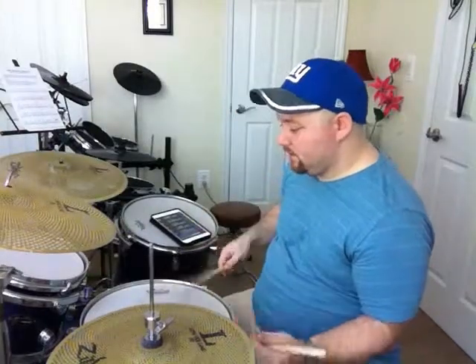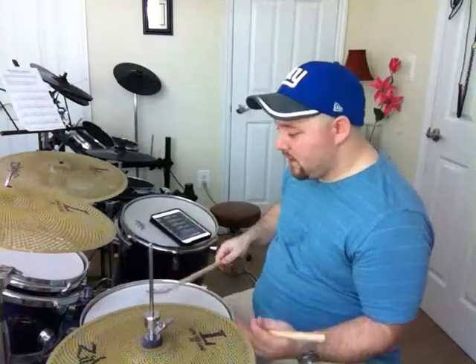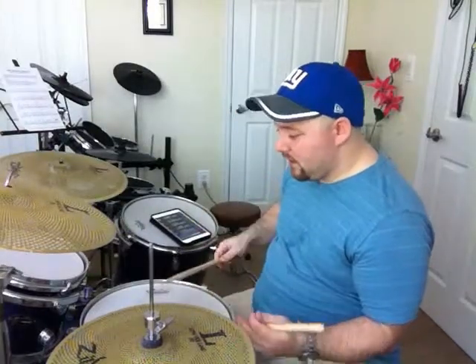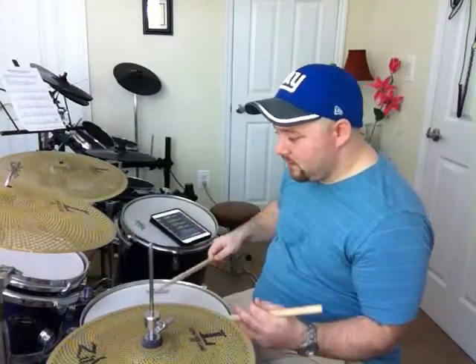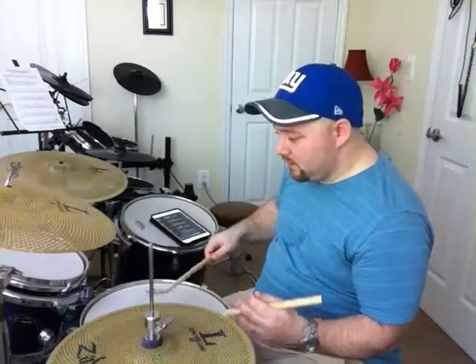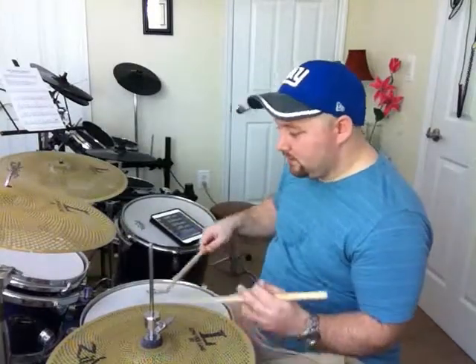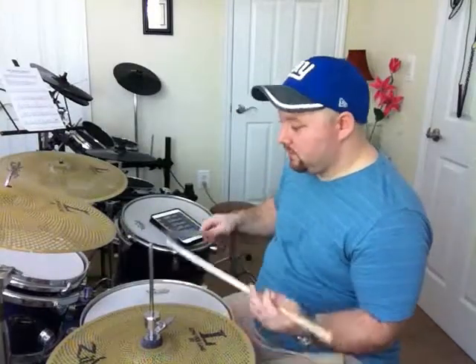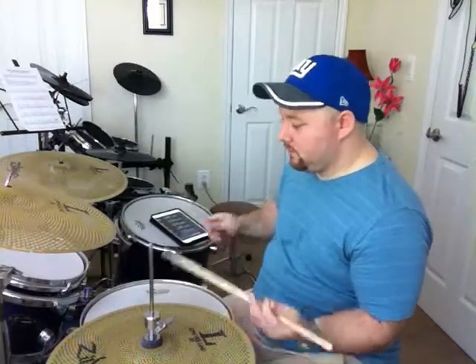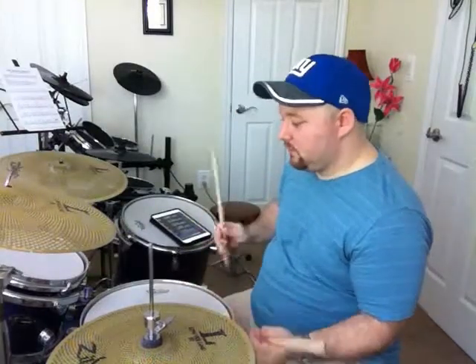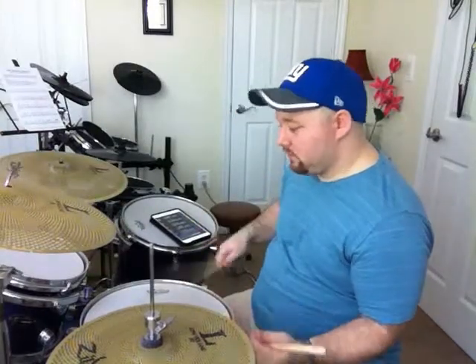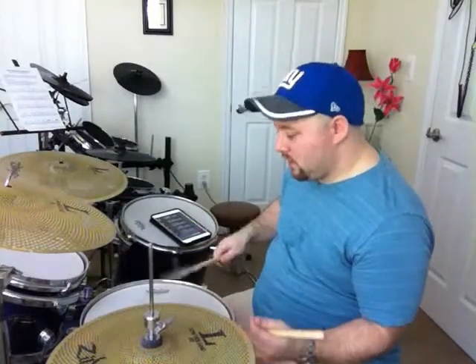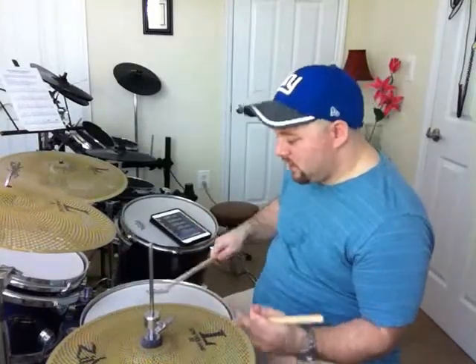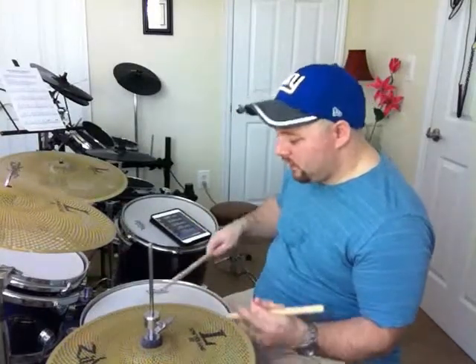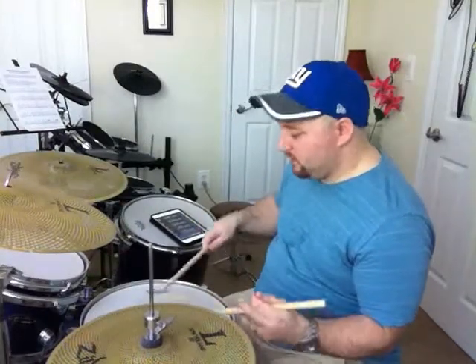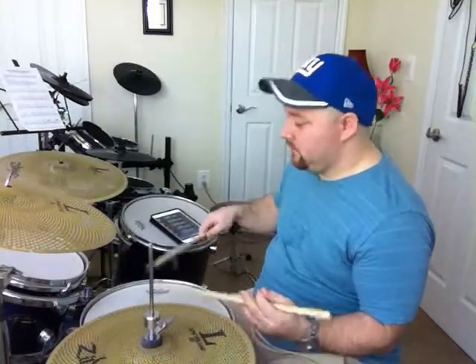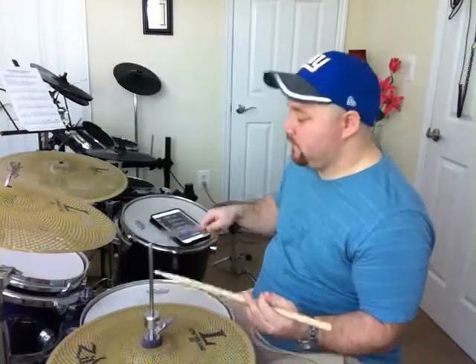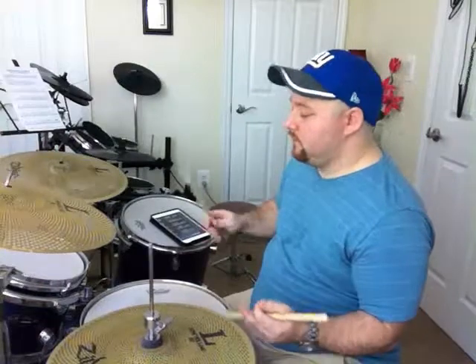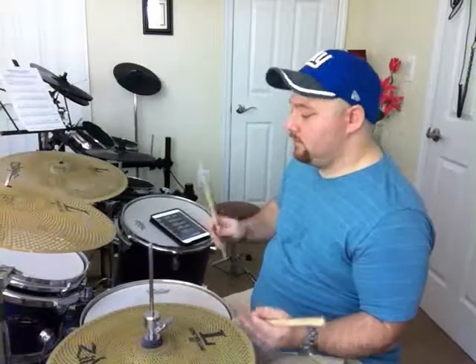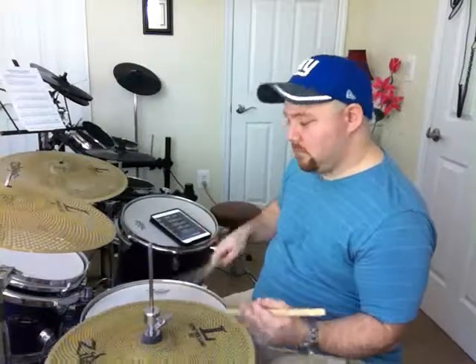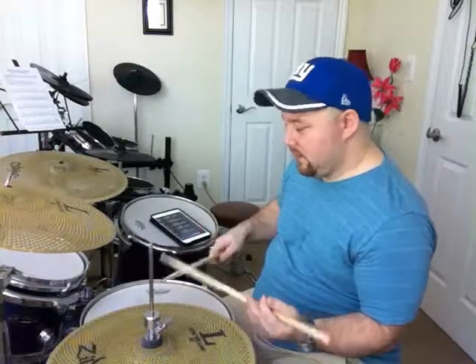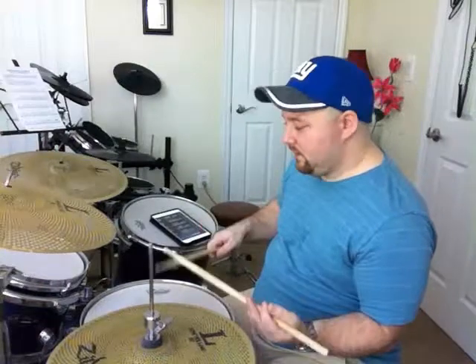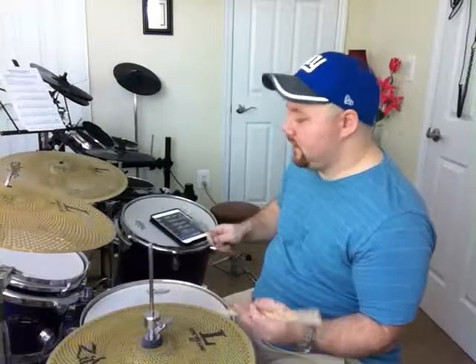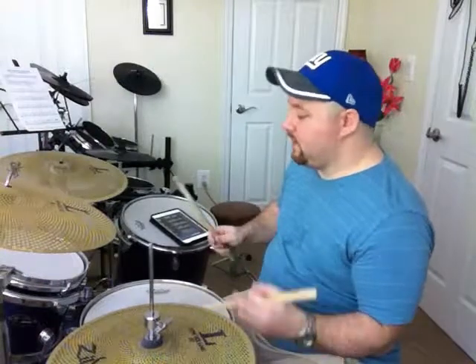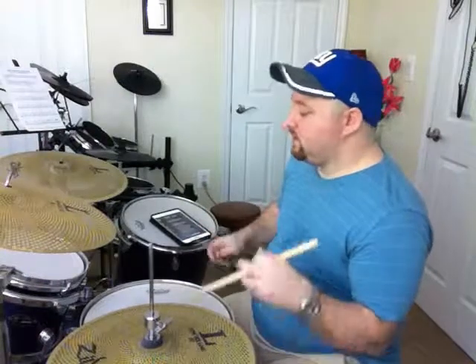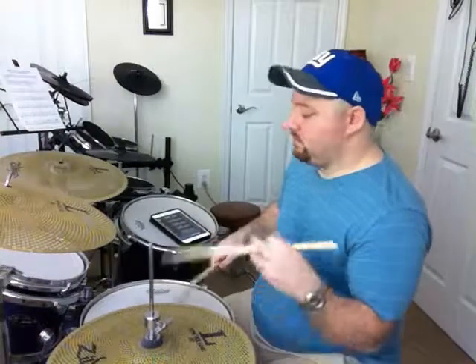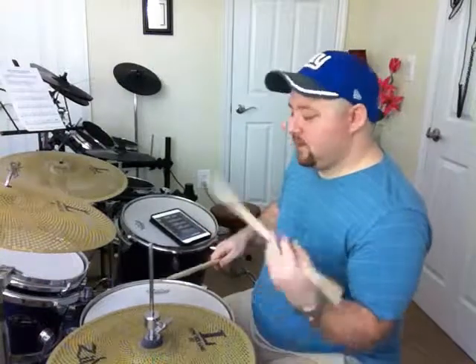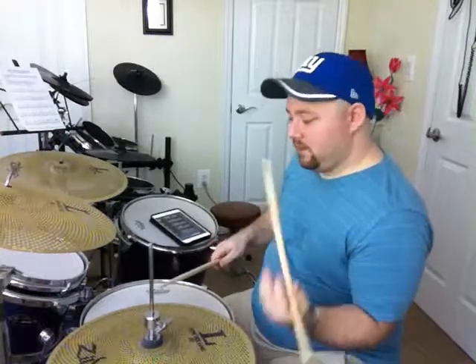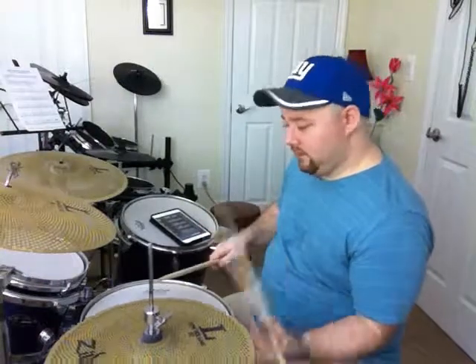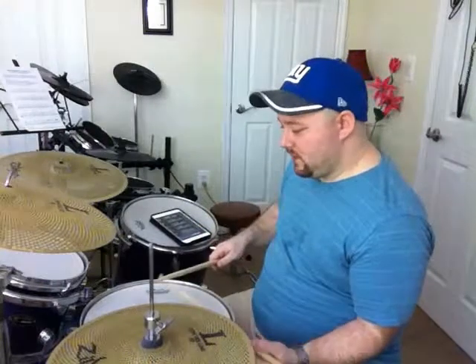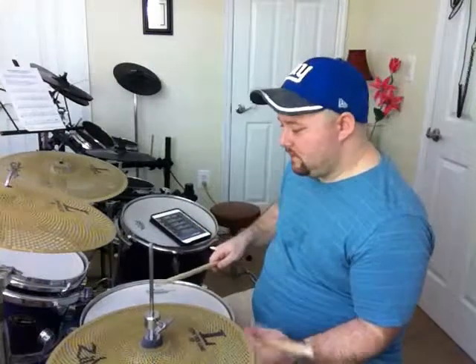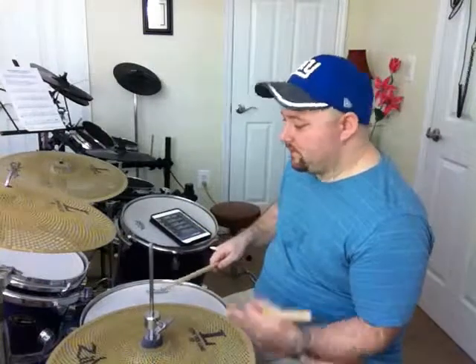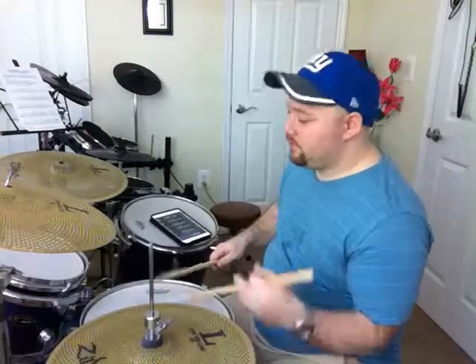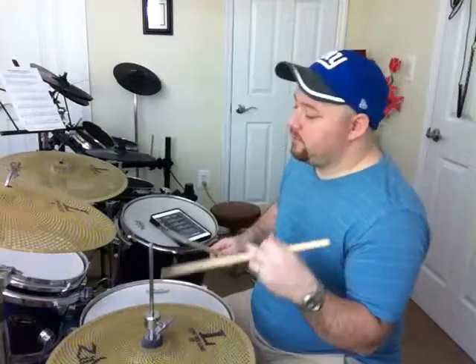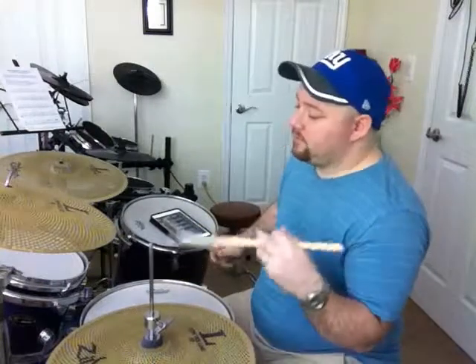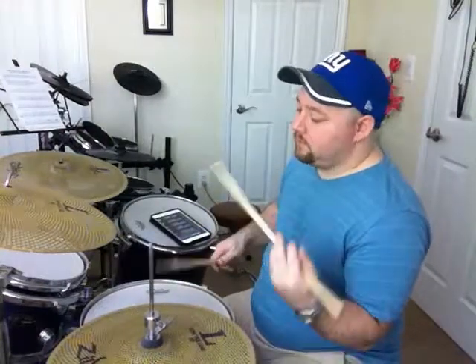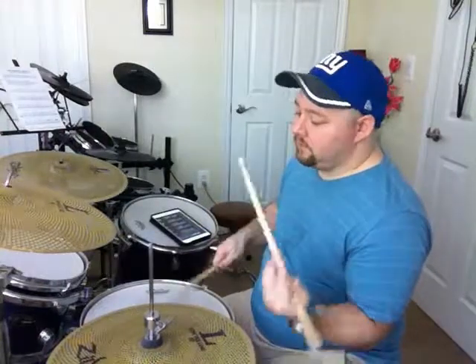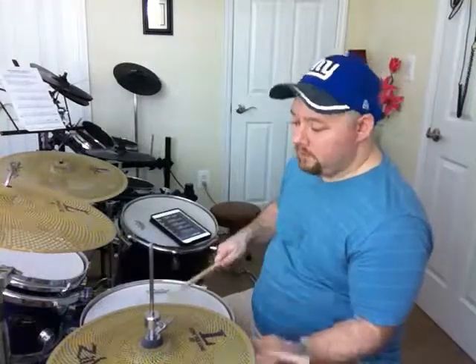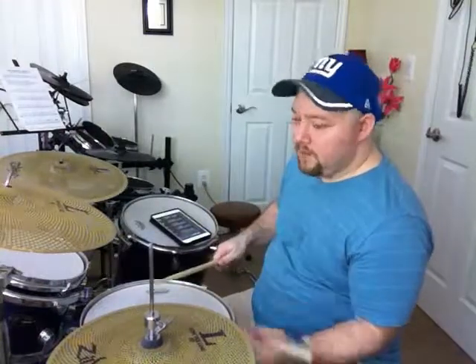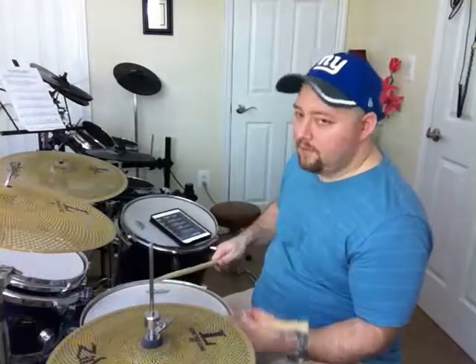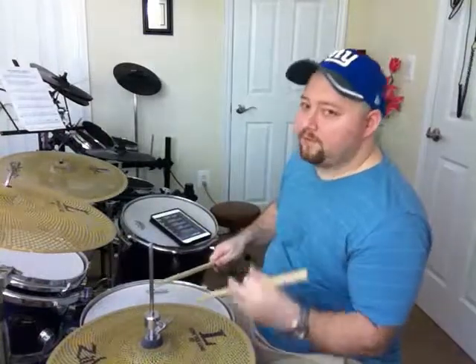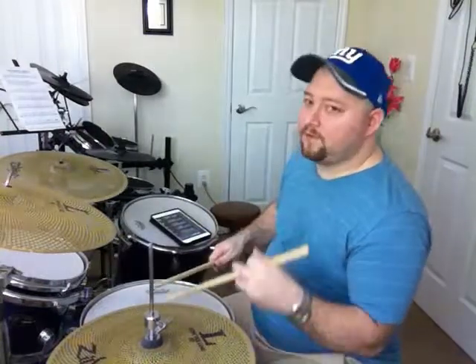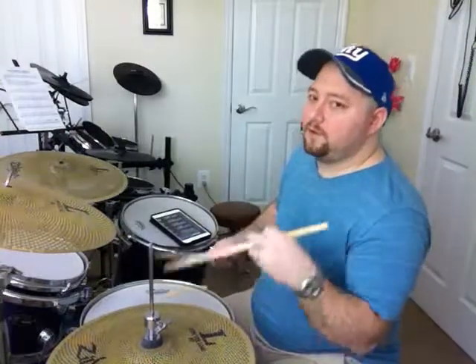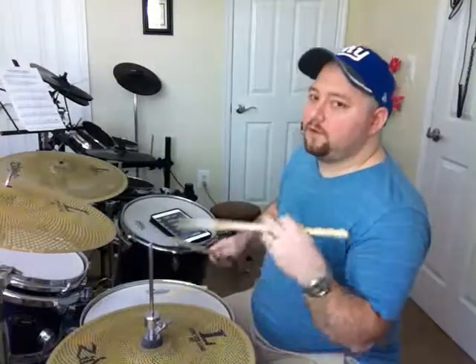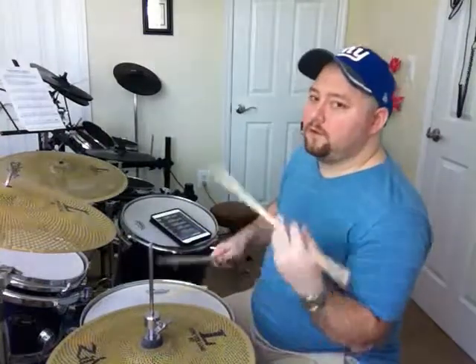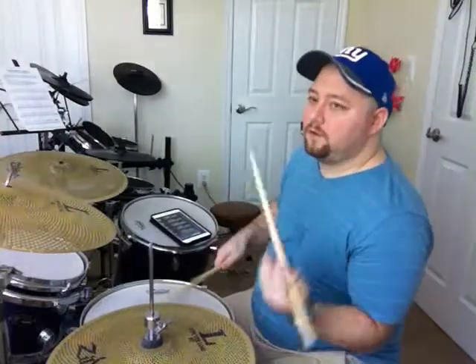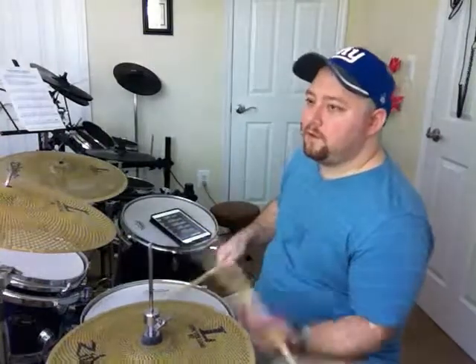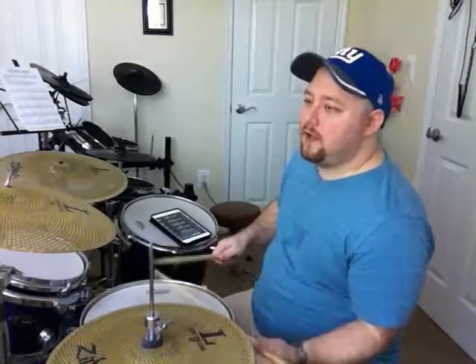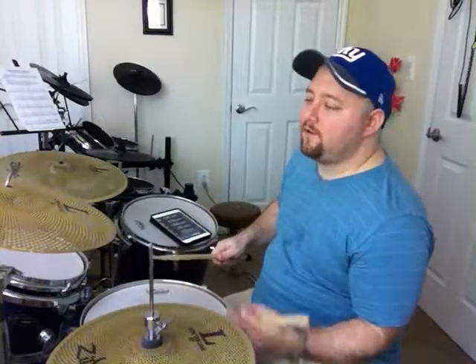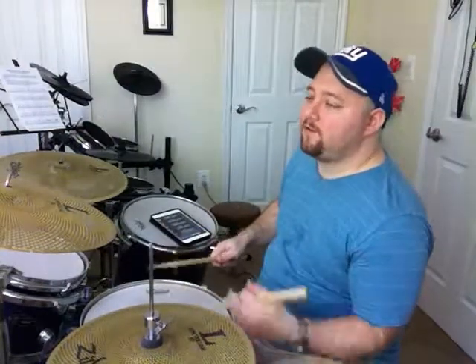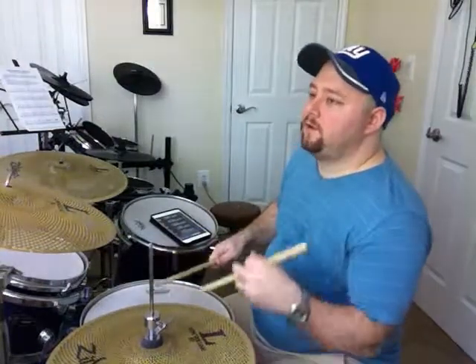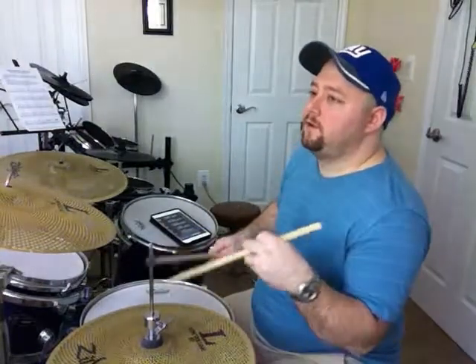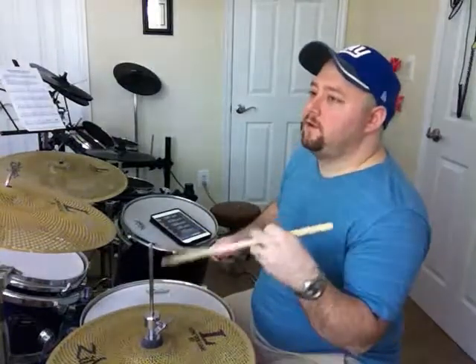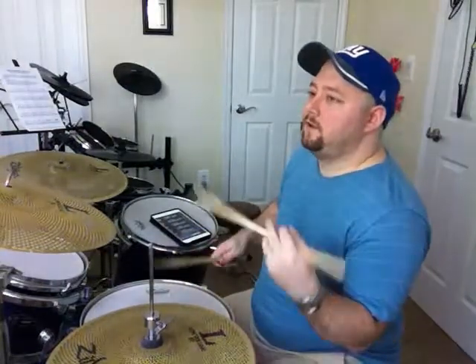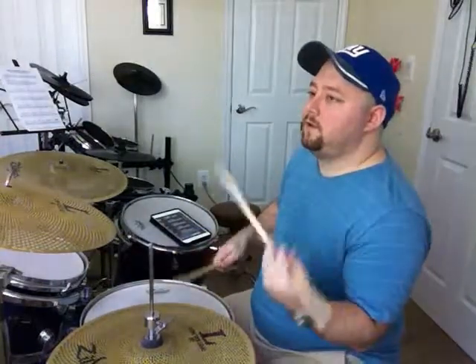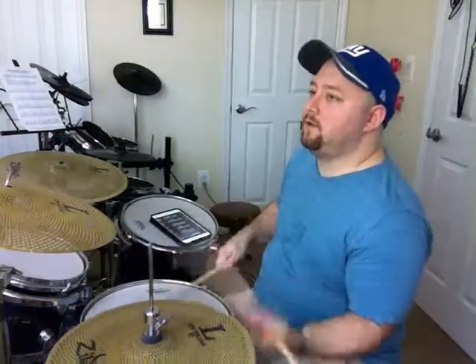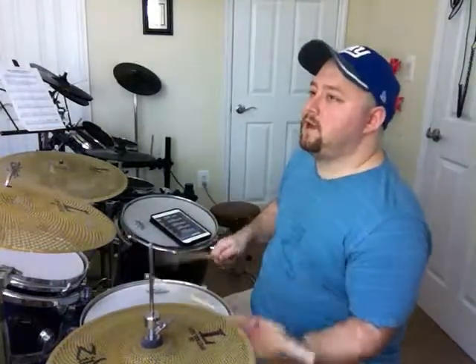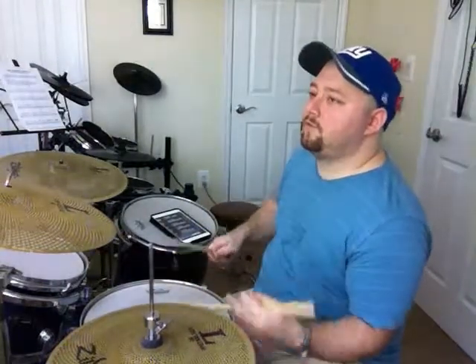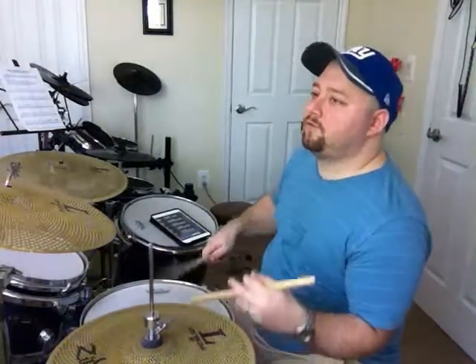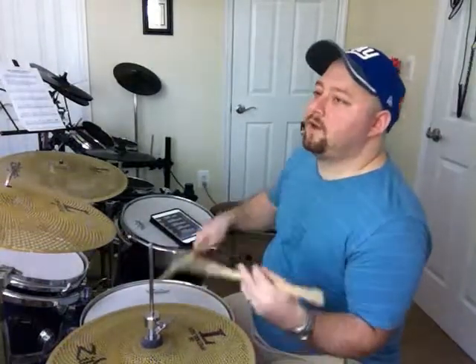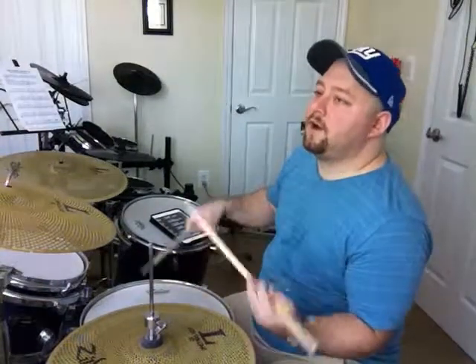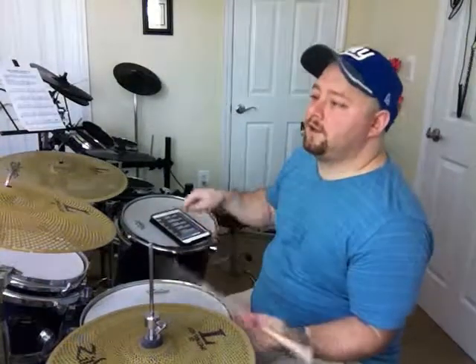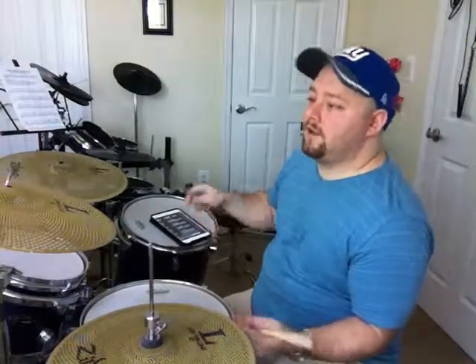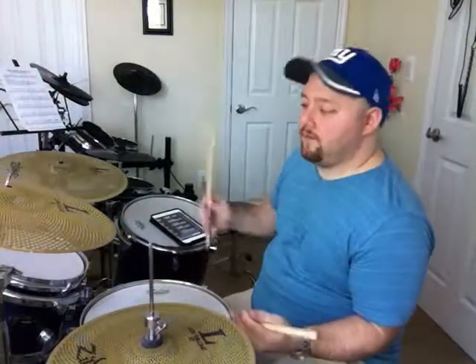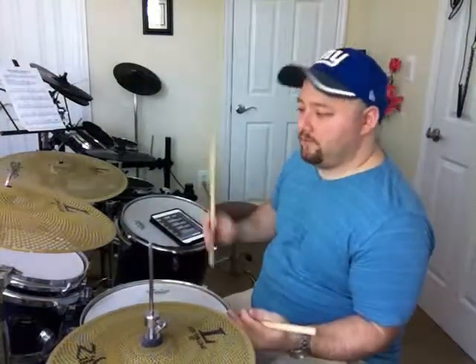Right, right, right, left, right, left, left, left, left, right, left.